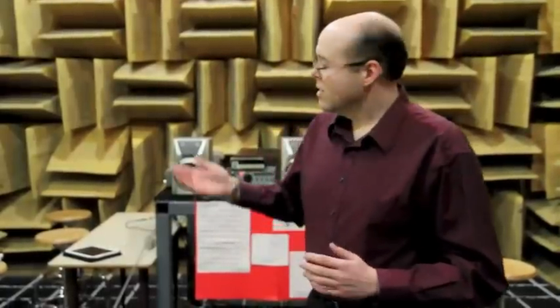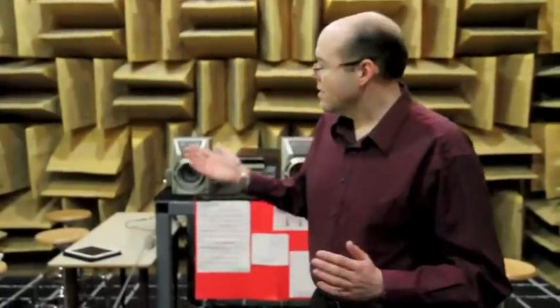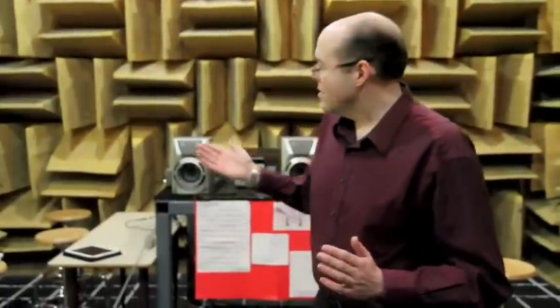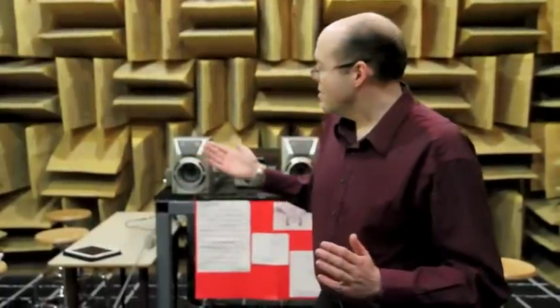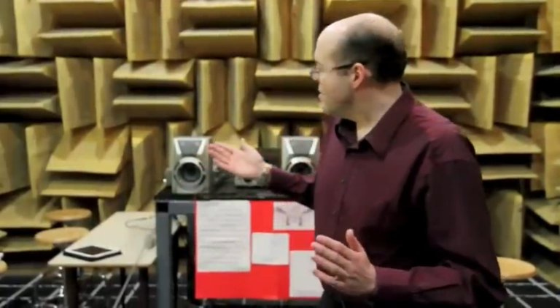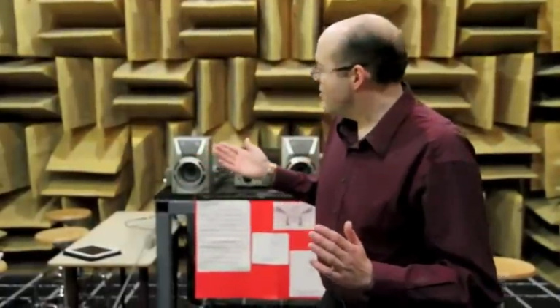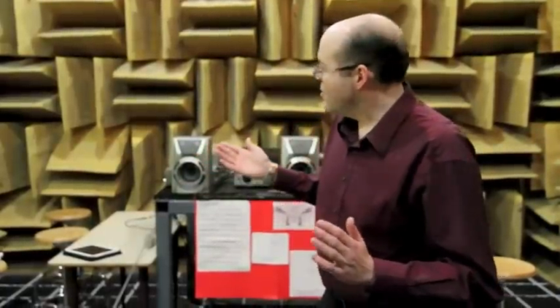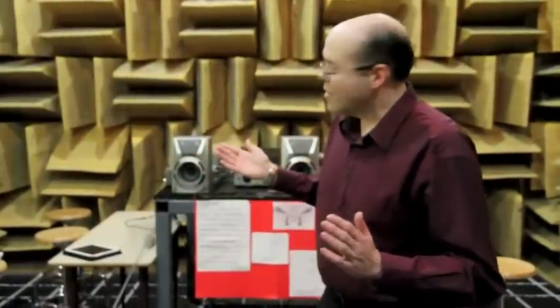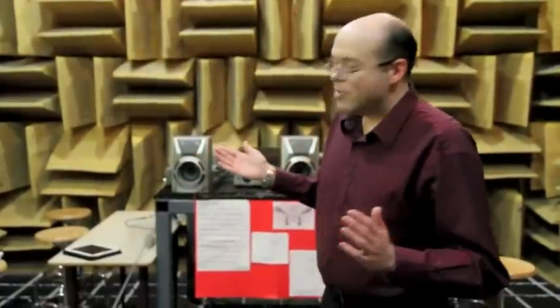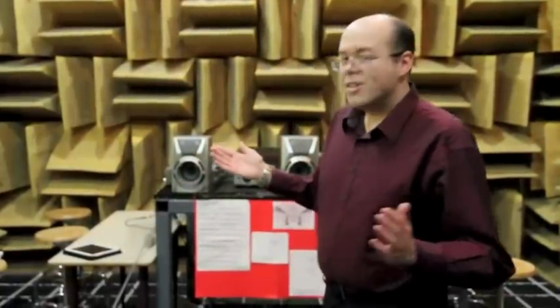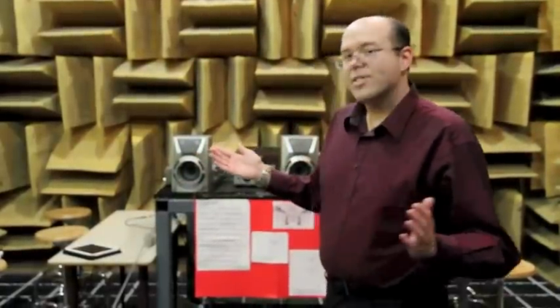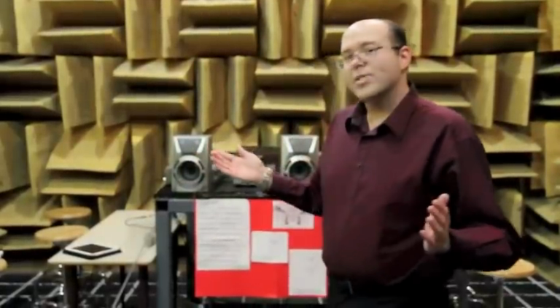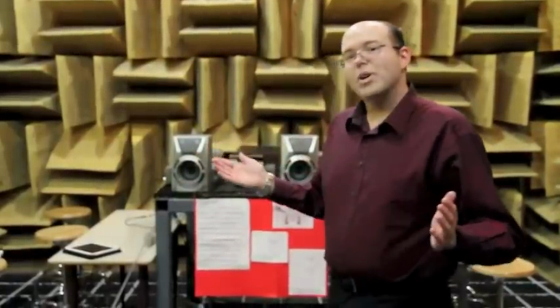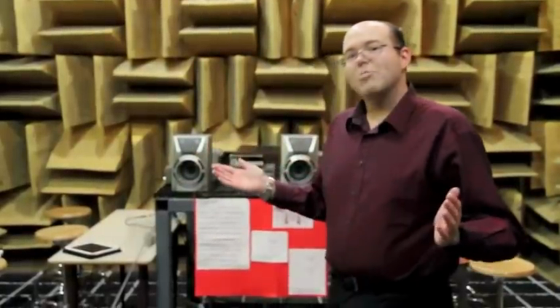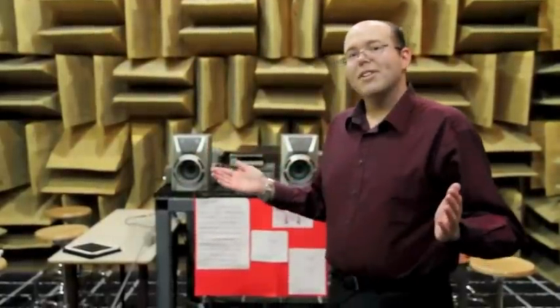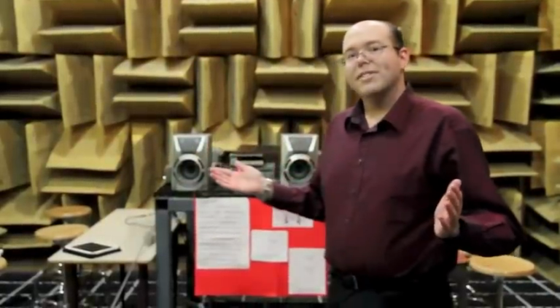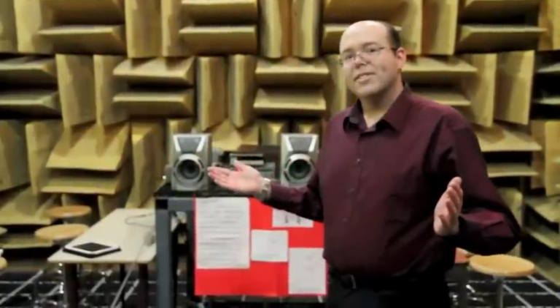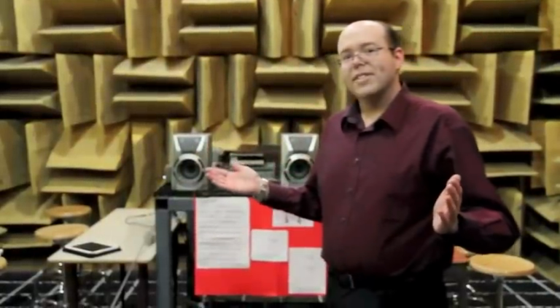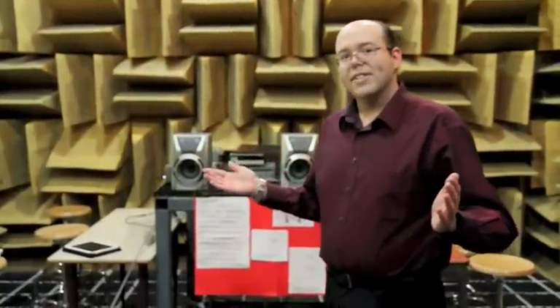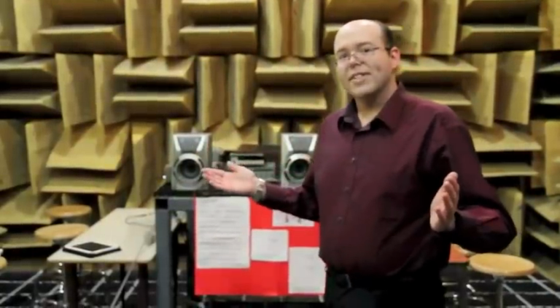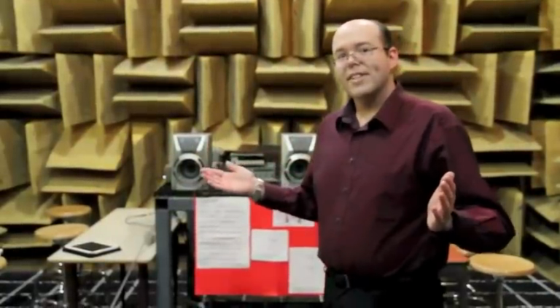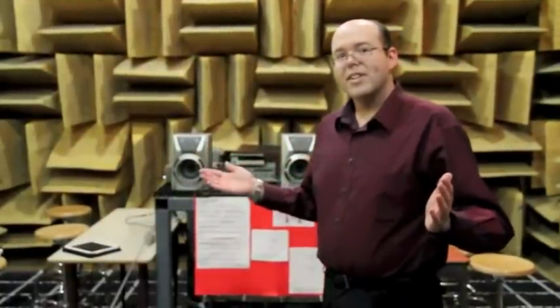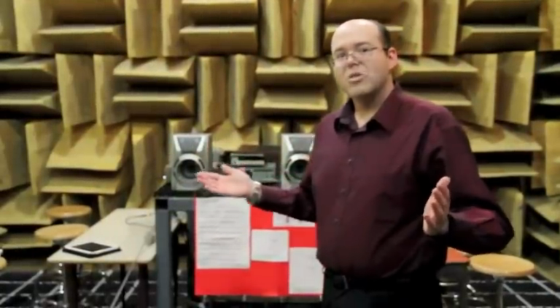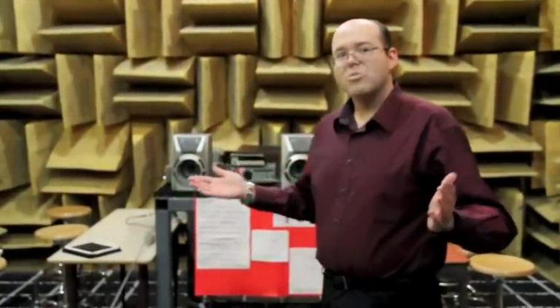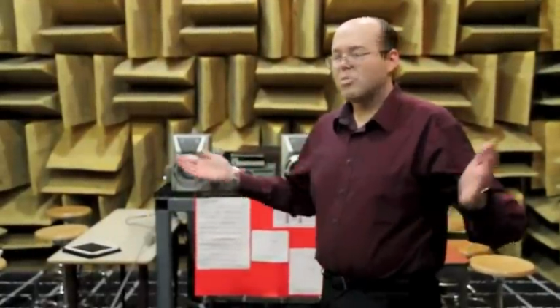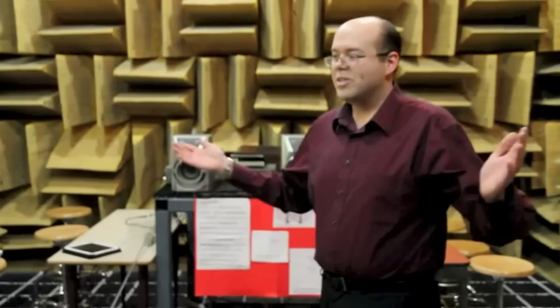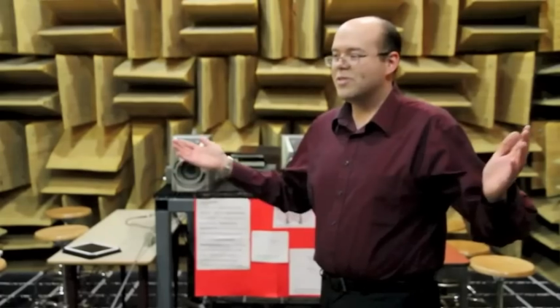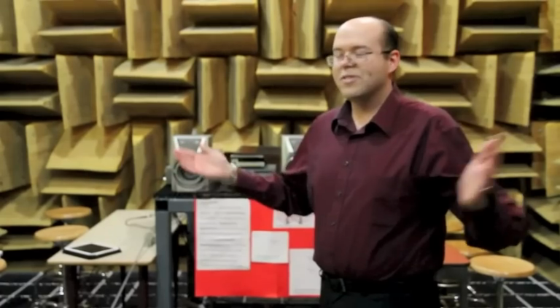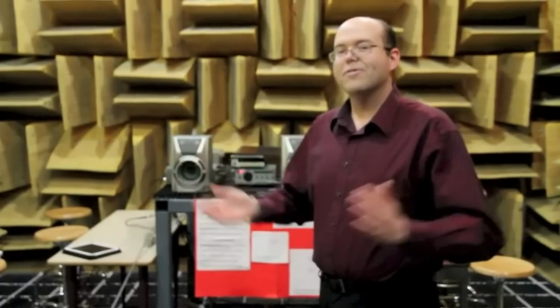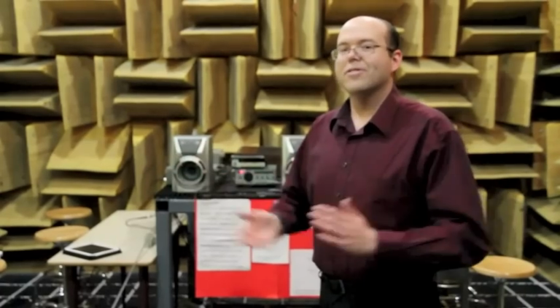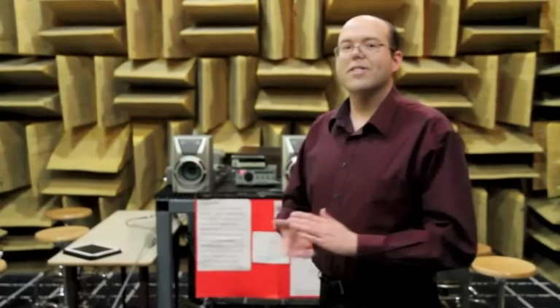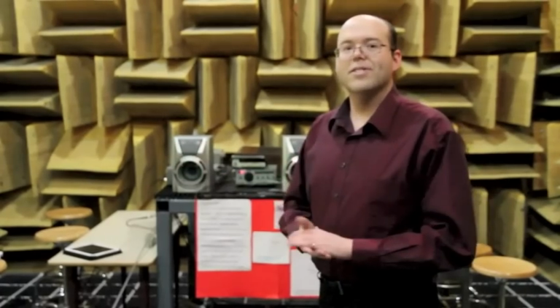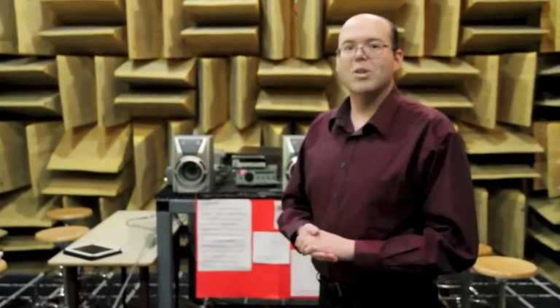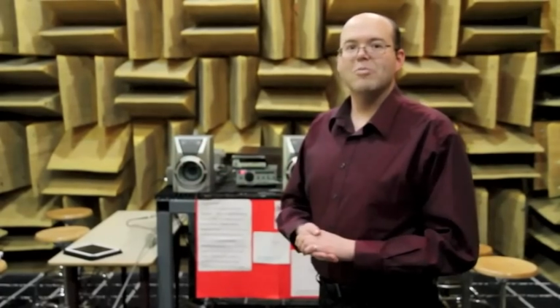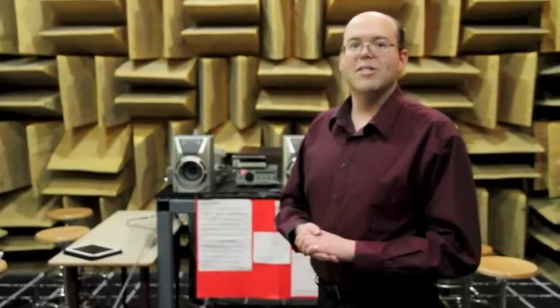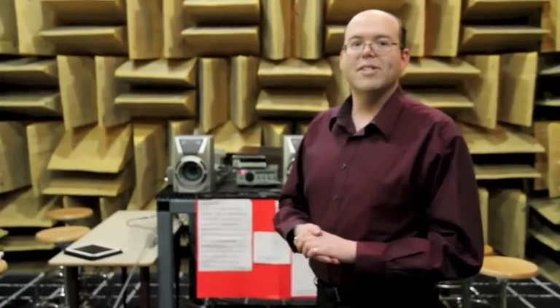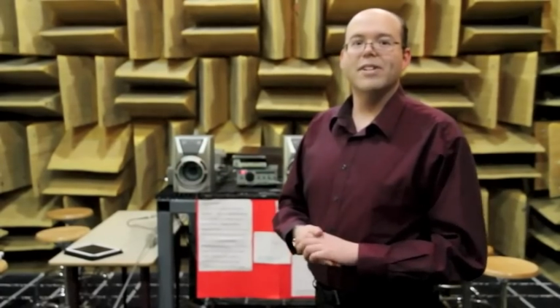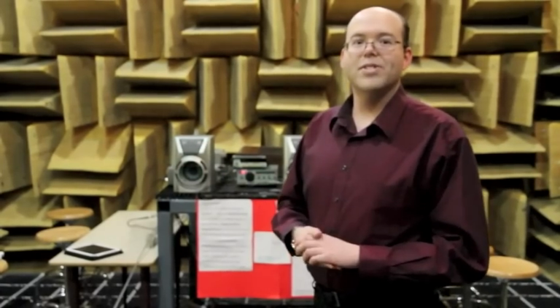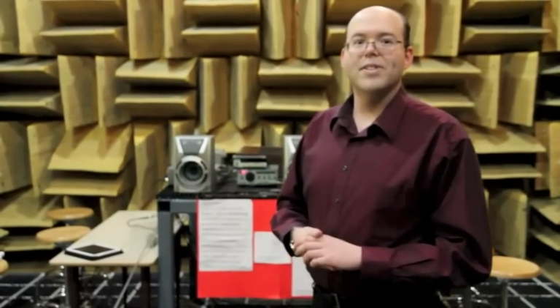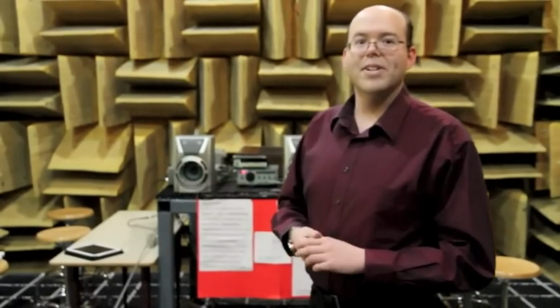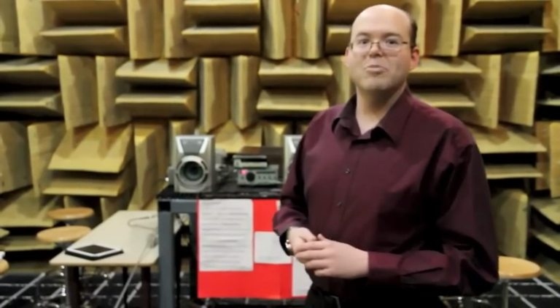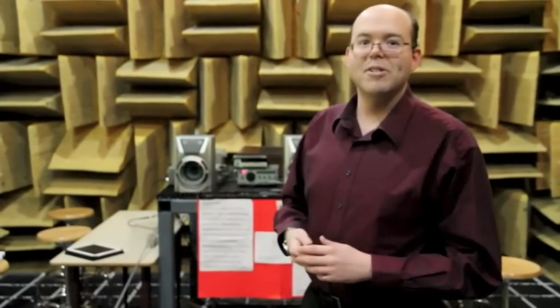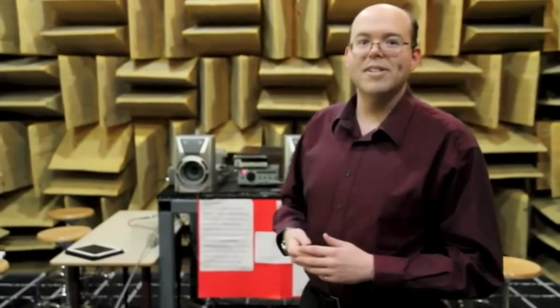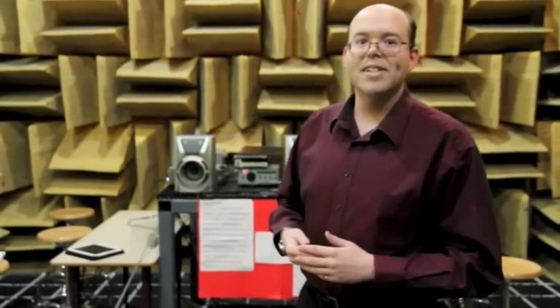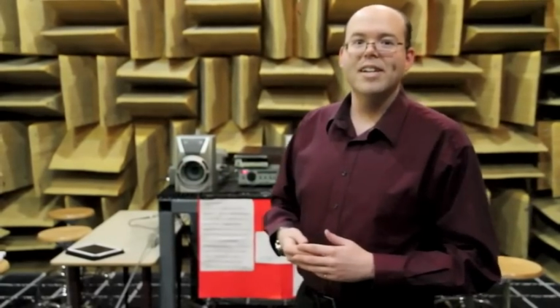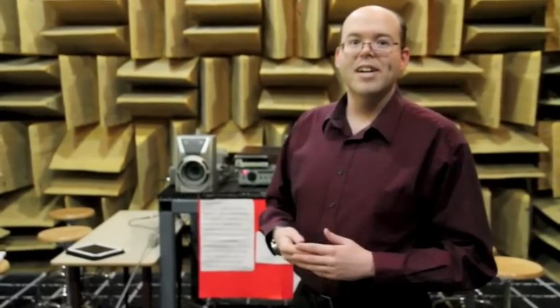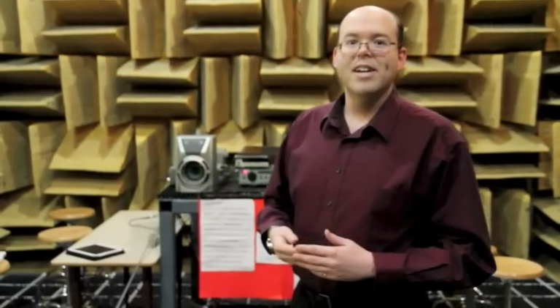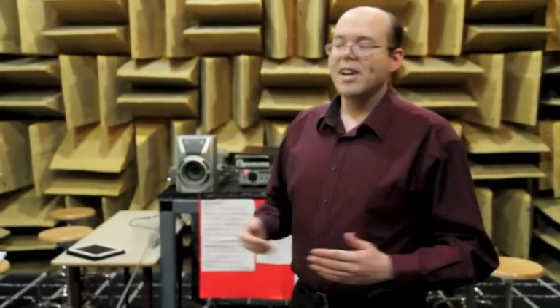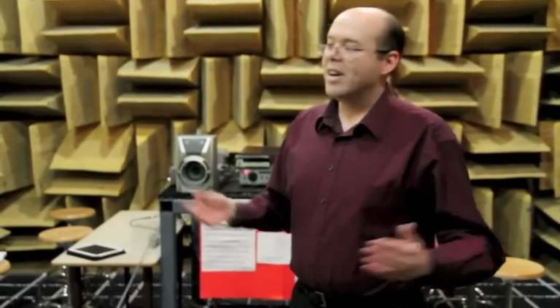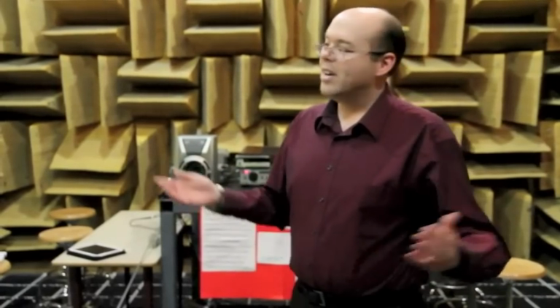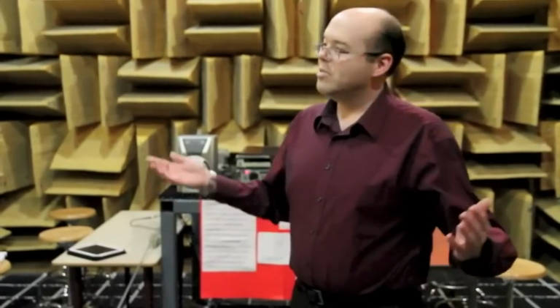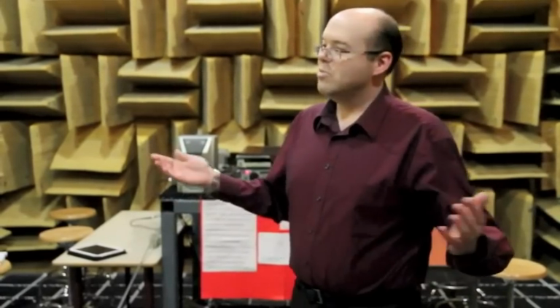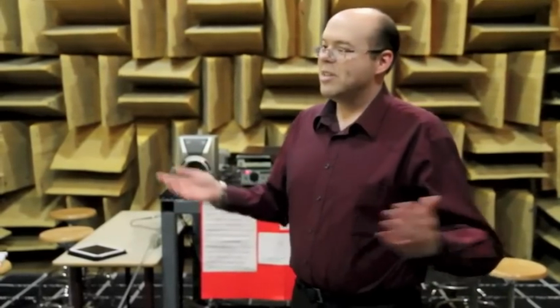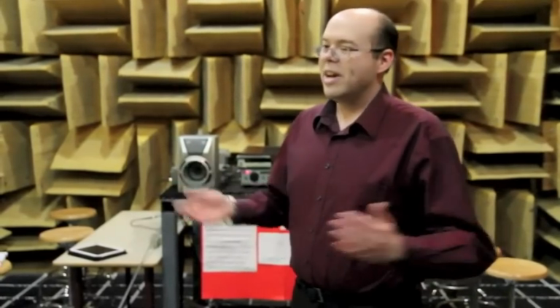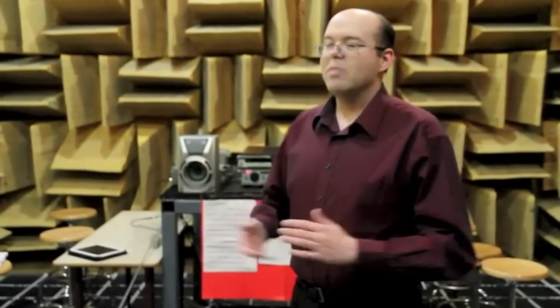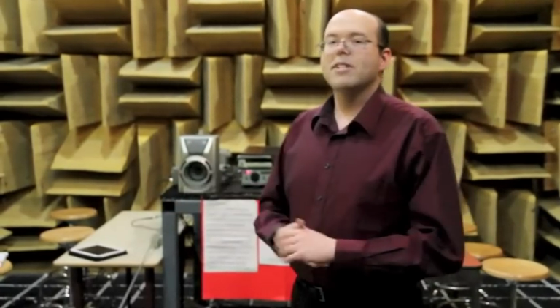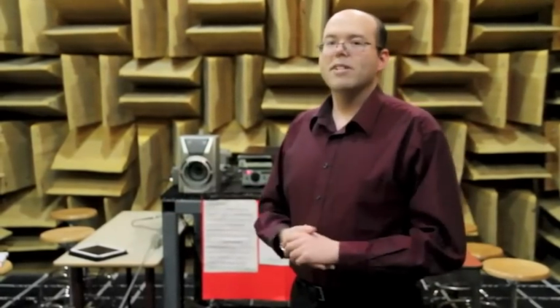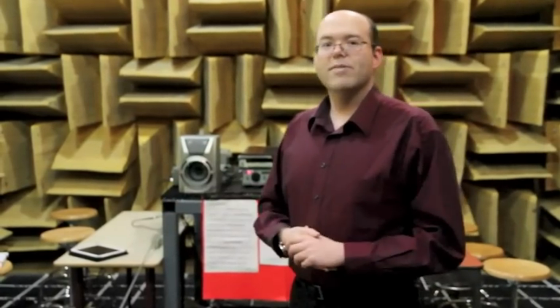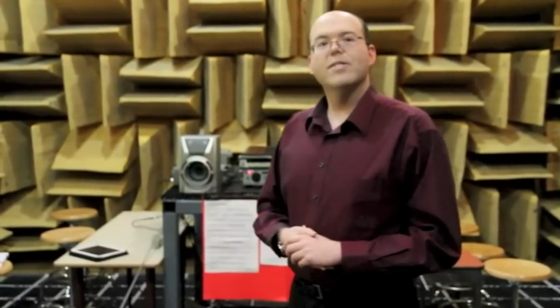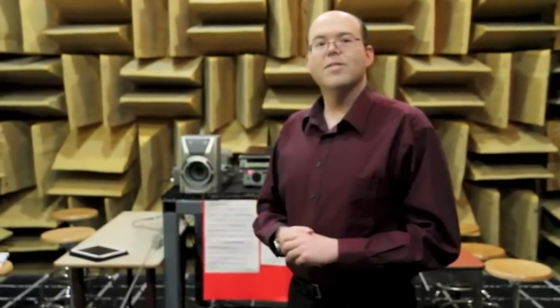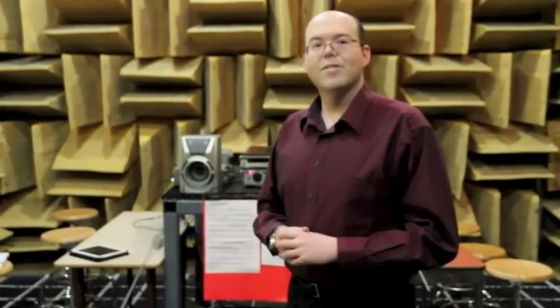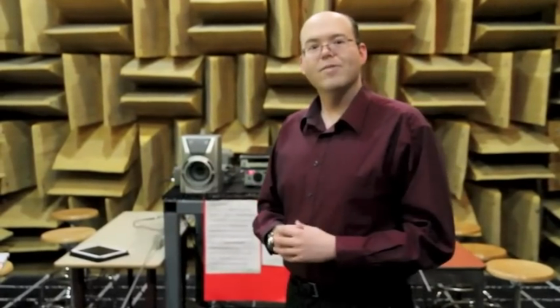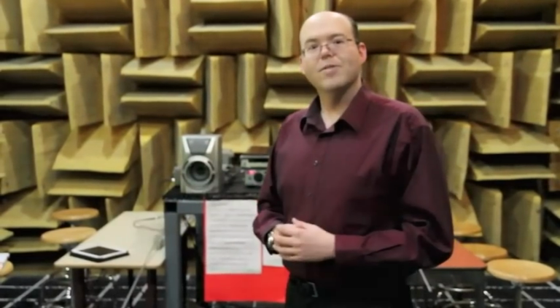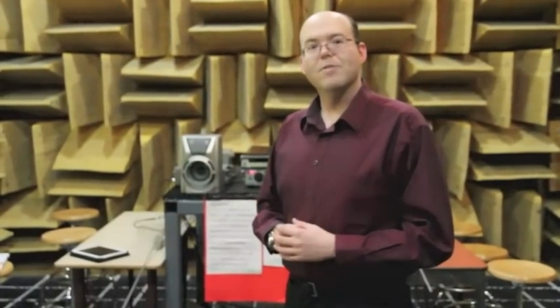If you ever want to stop by and see it, please feel free to stop by the engineering building and we'll be happy to give you a tour of the room.